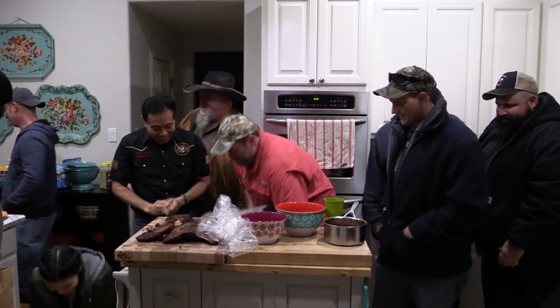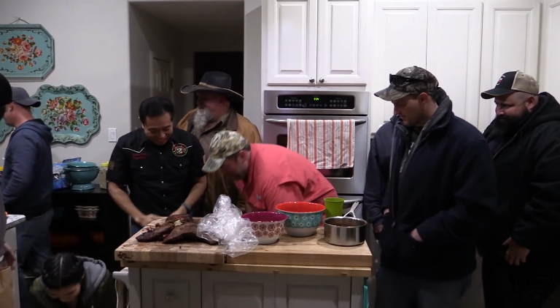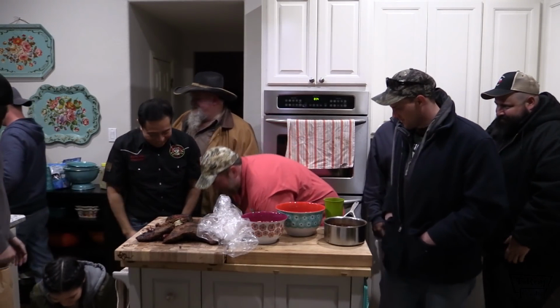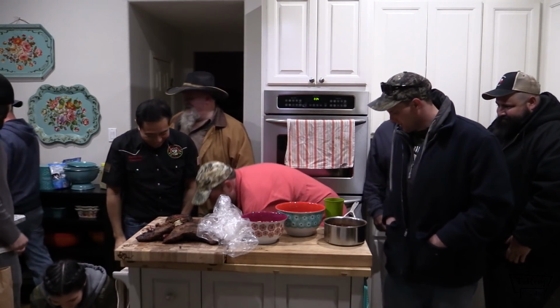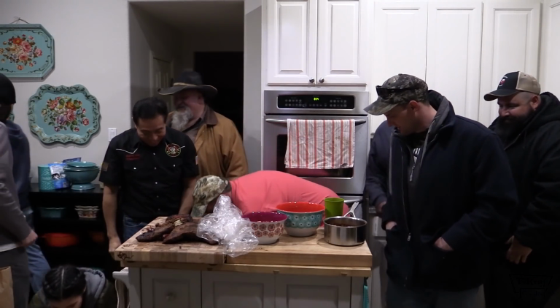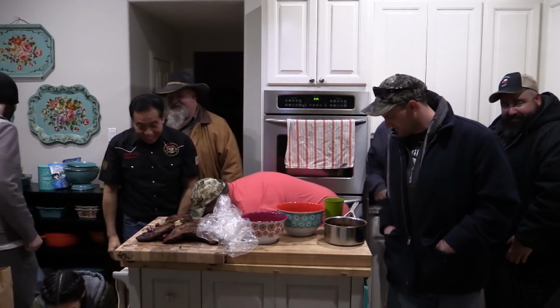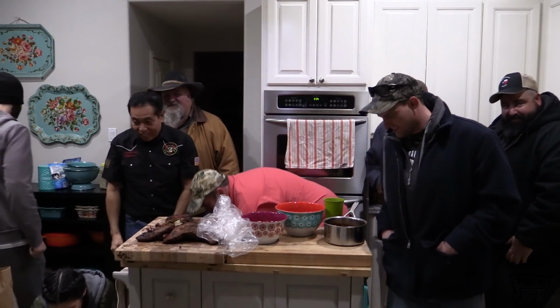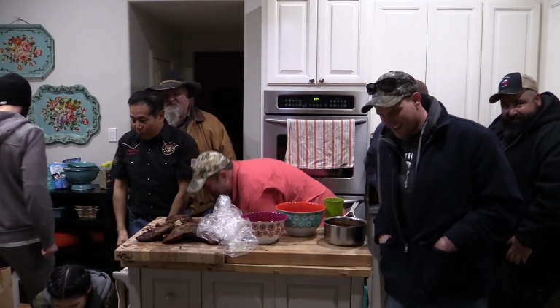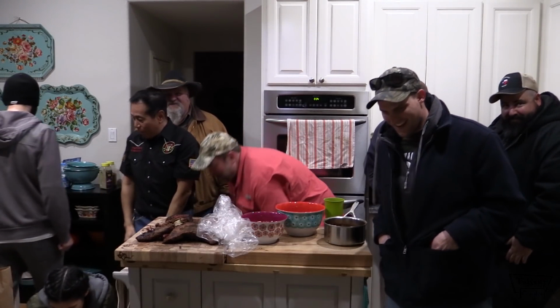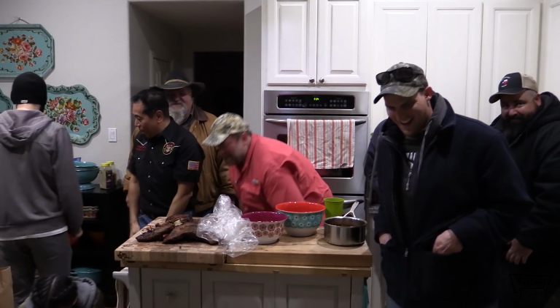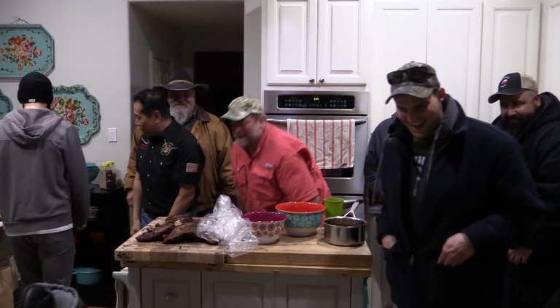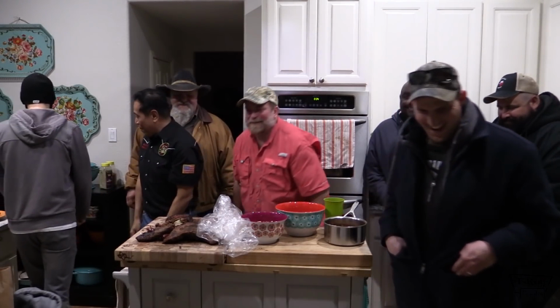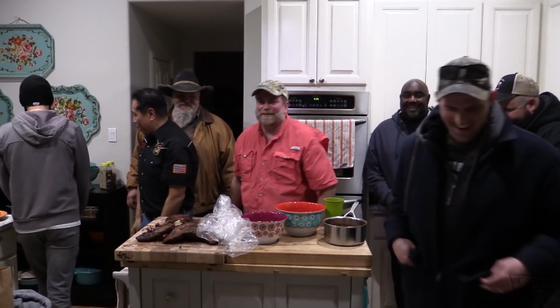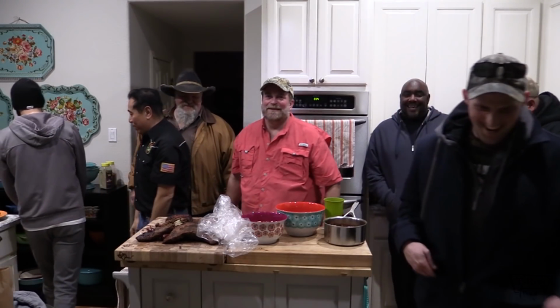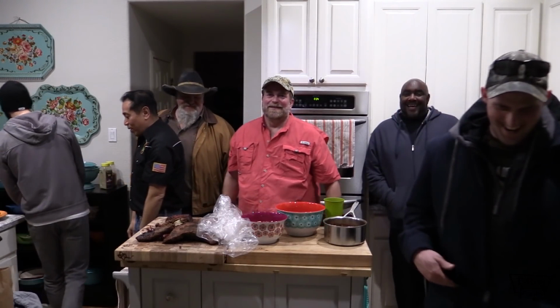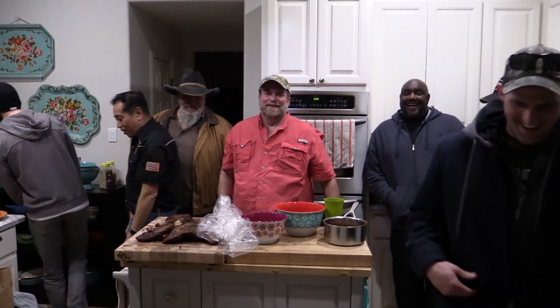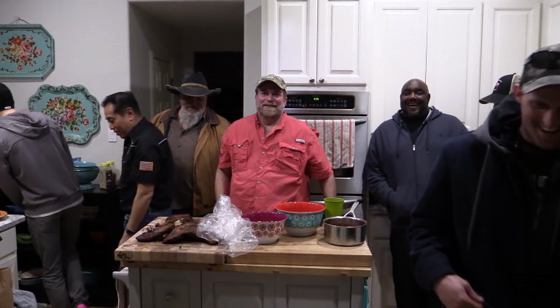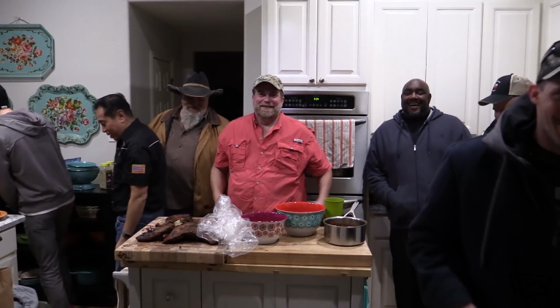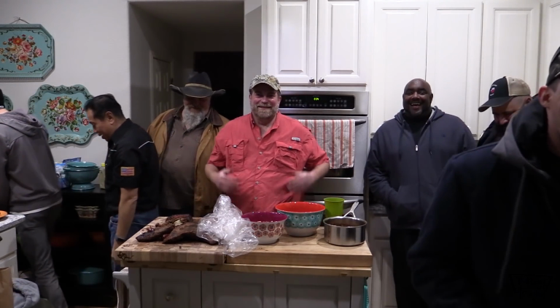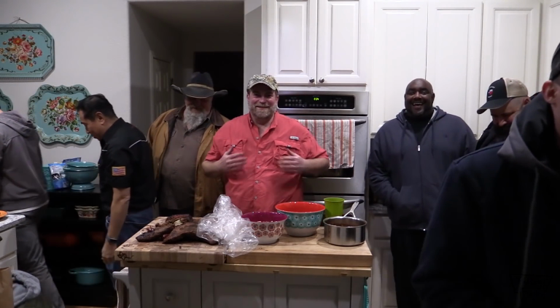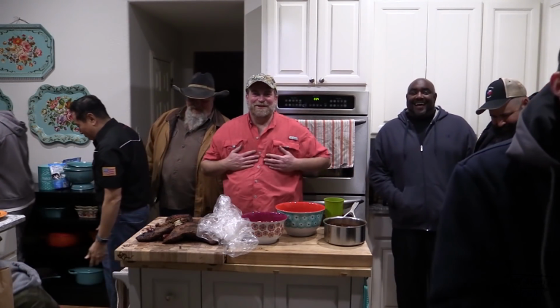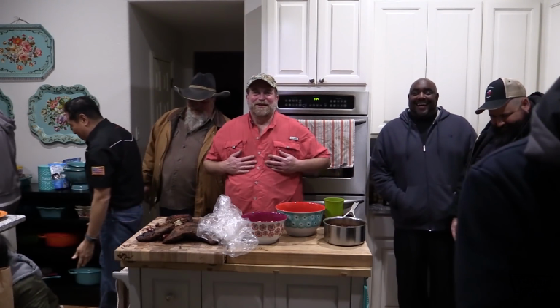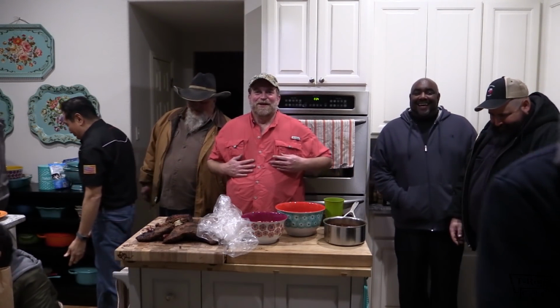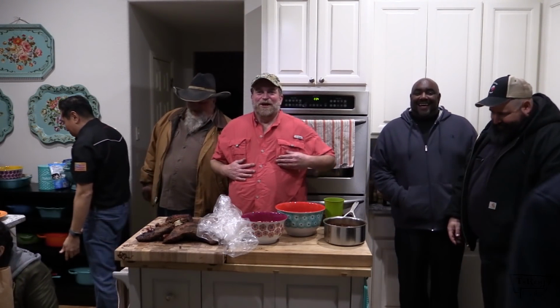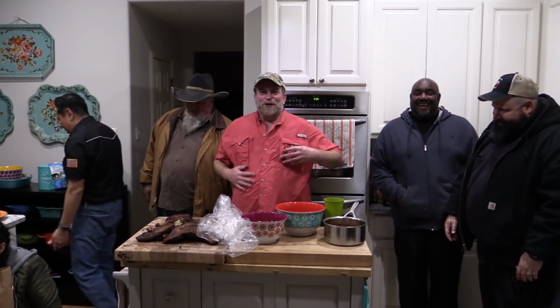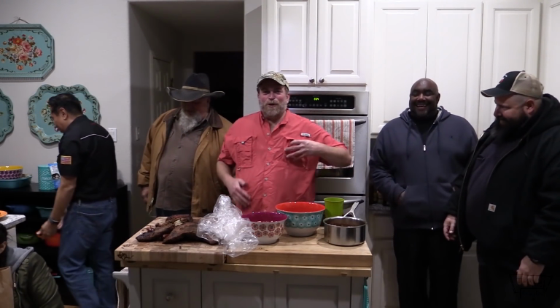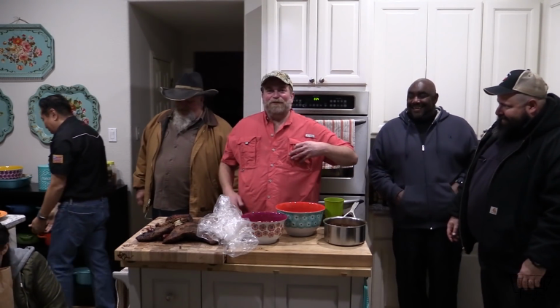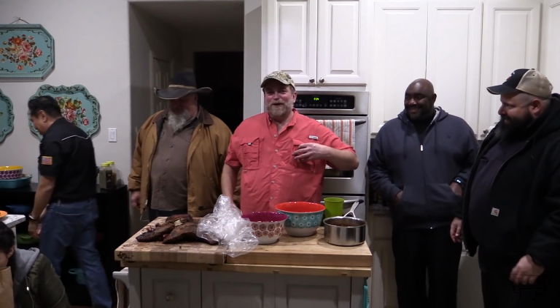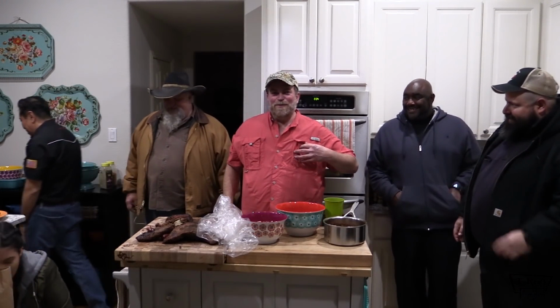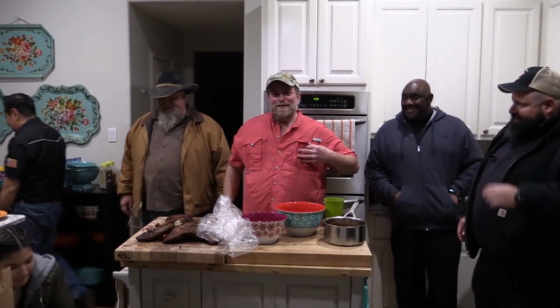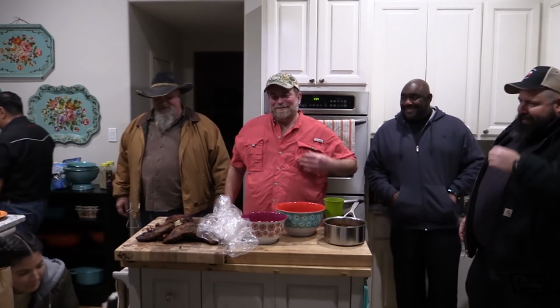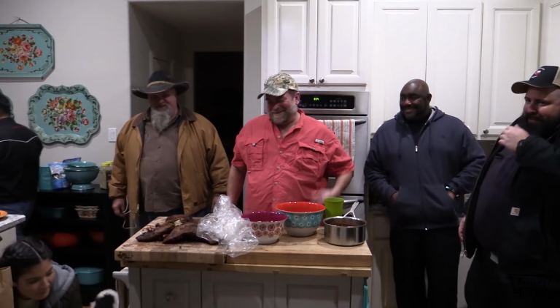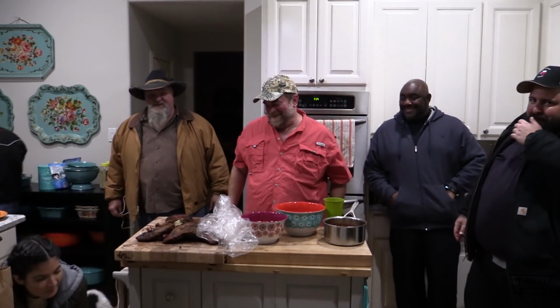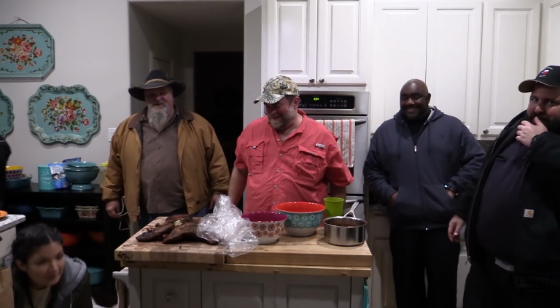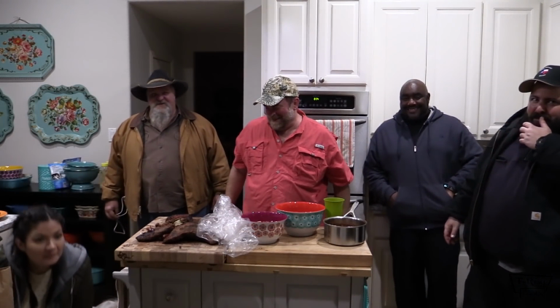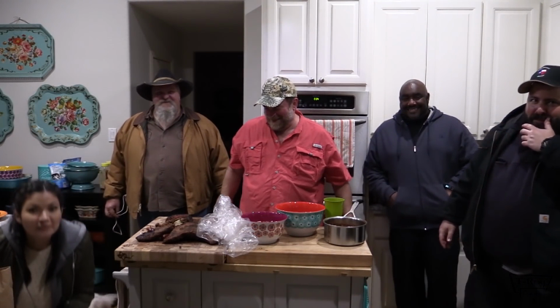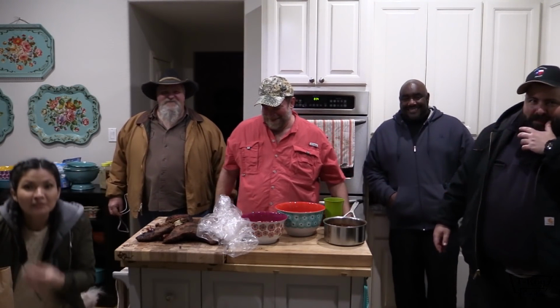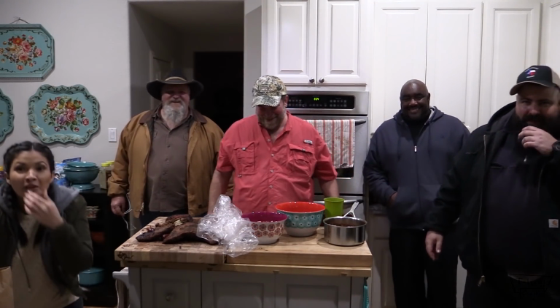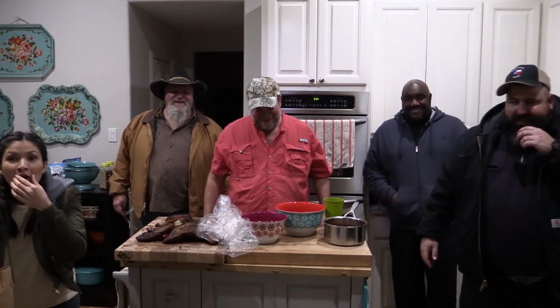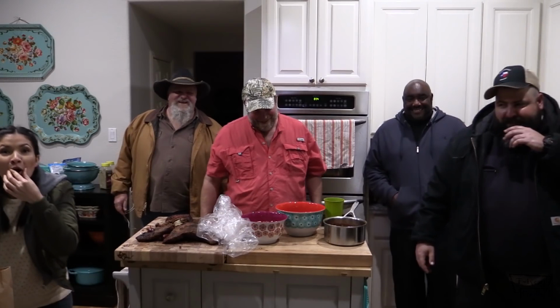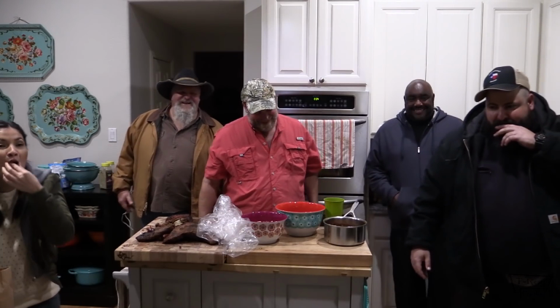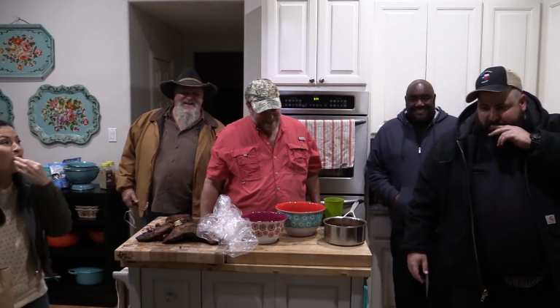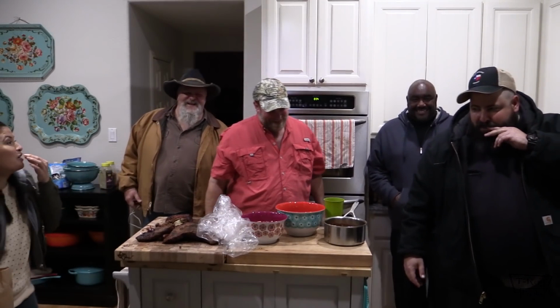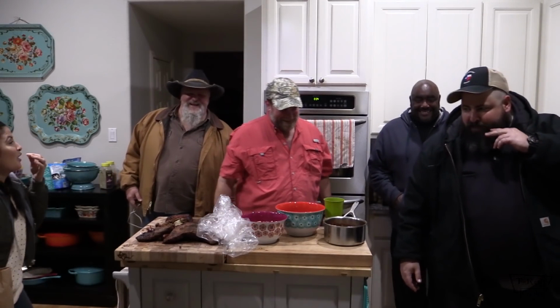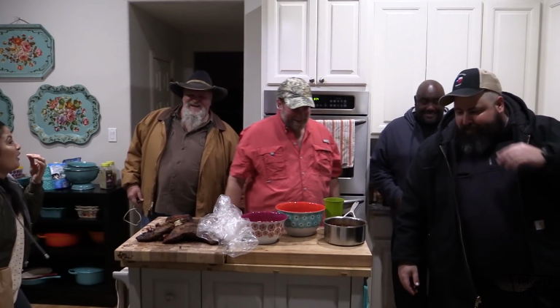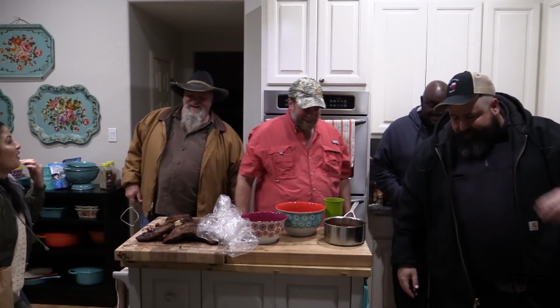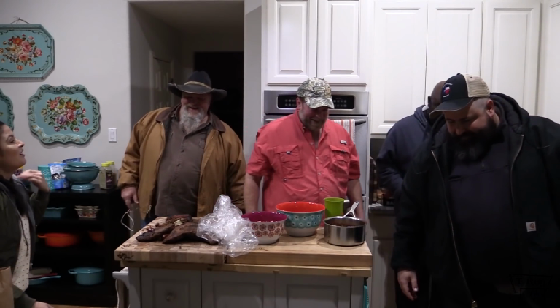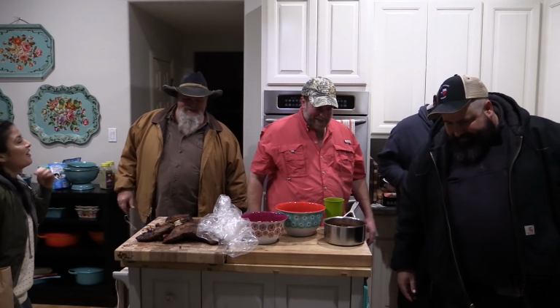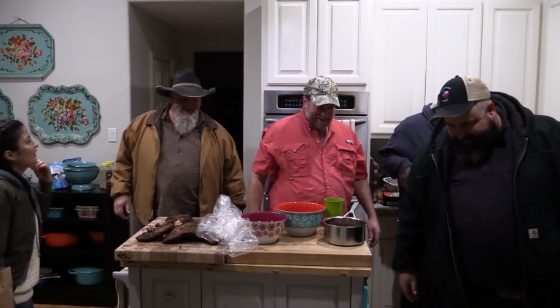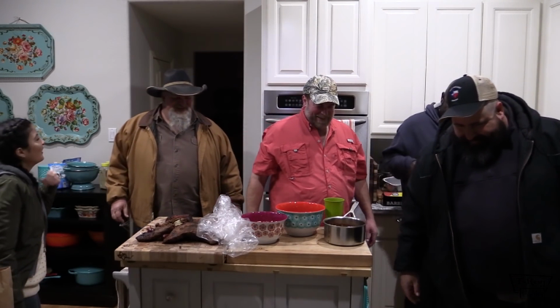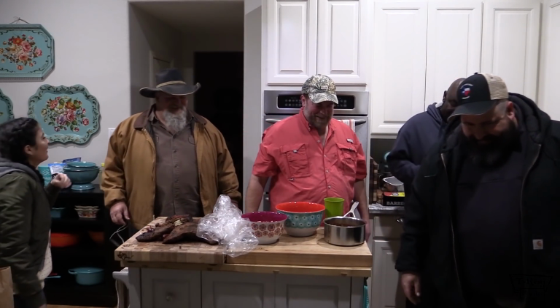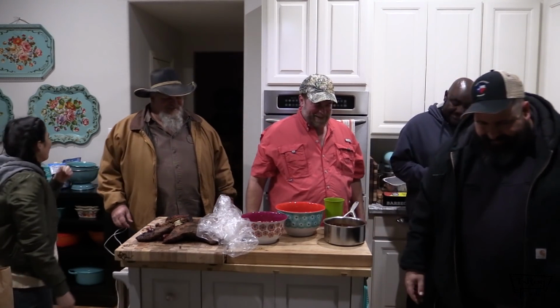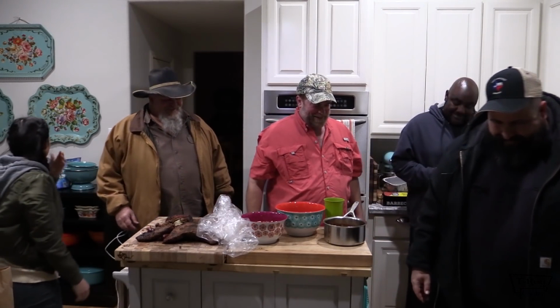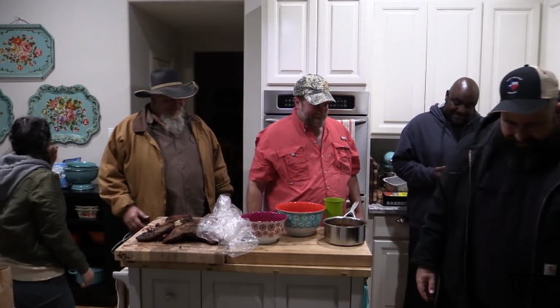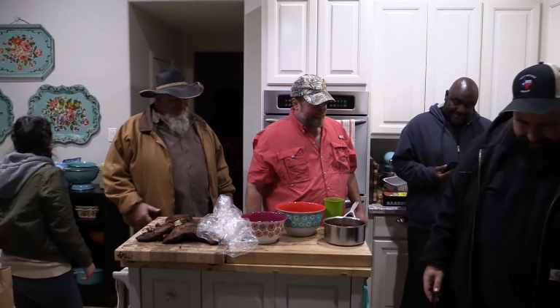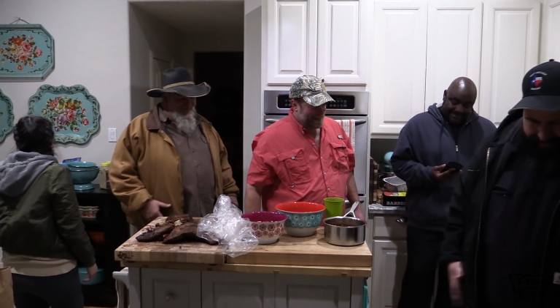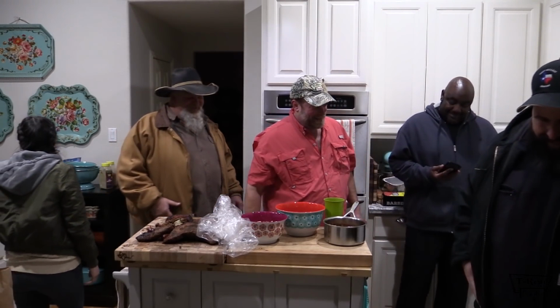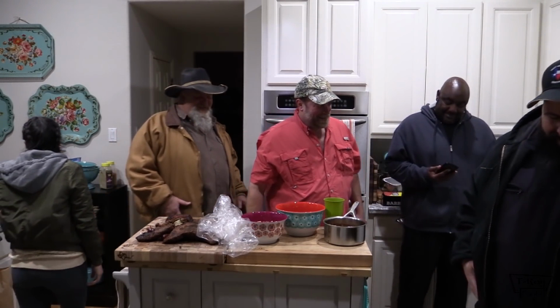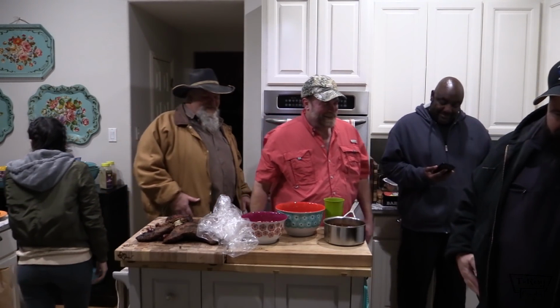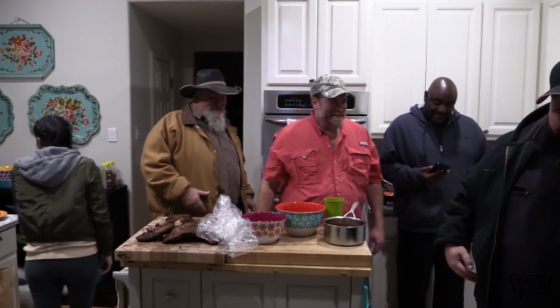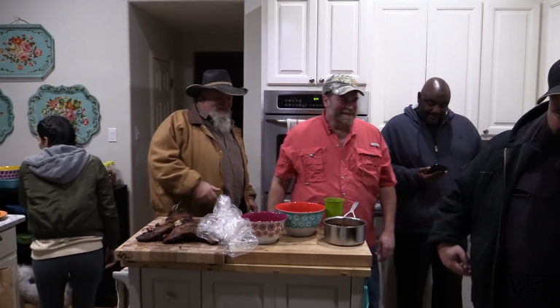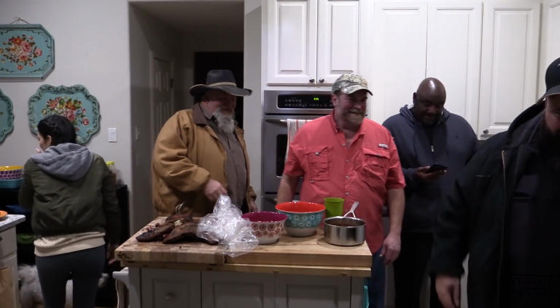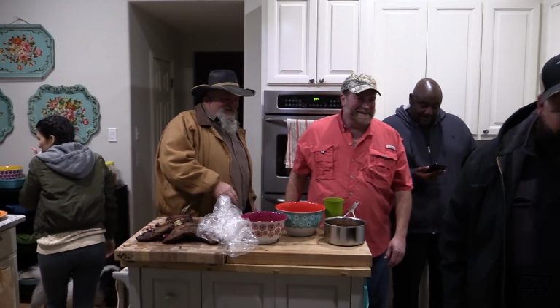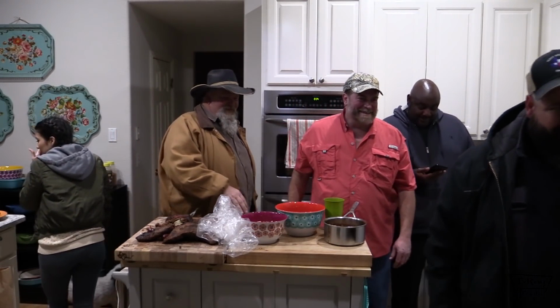Folks, I appreciate it again. Thanks again. Hope y'all liked this — if you did, give it a thumbs up. Share the video and when you do, tell all your friends: T-Roy cooks responsibly.